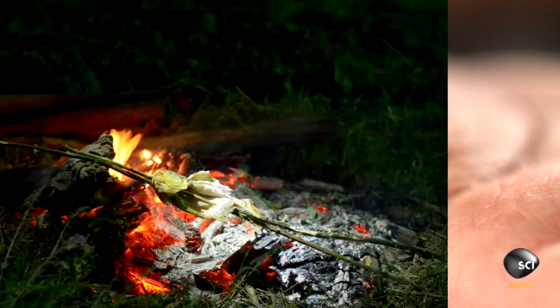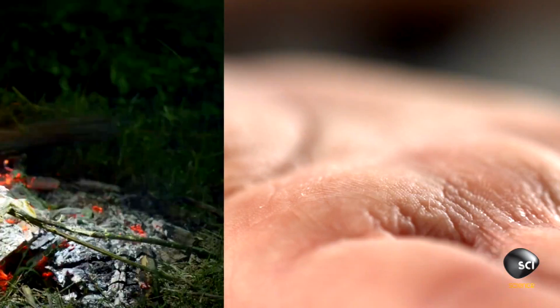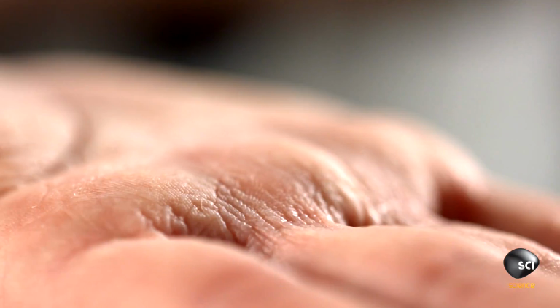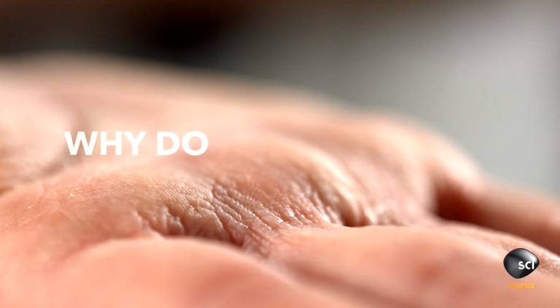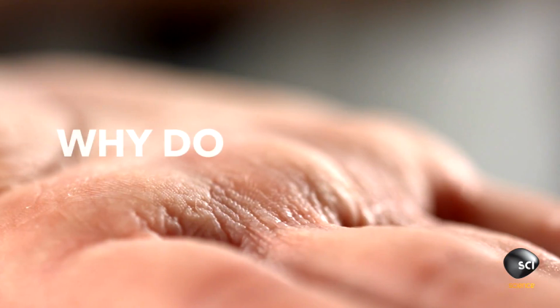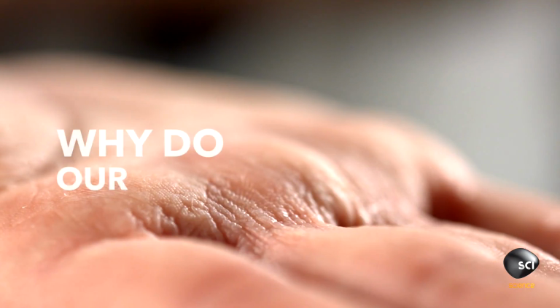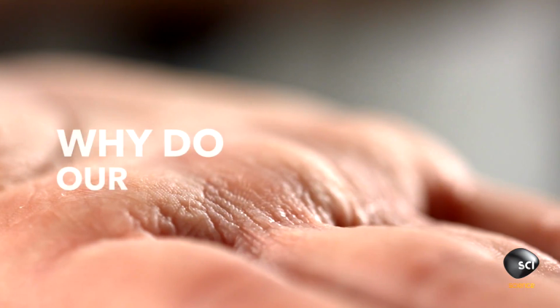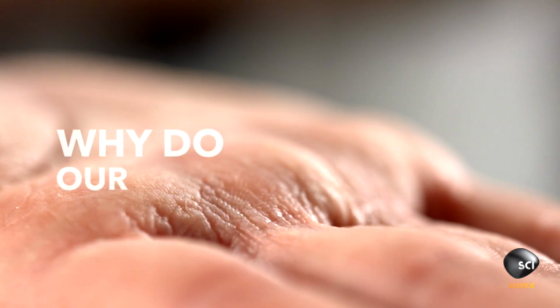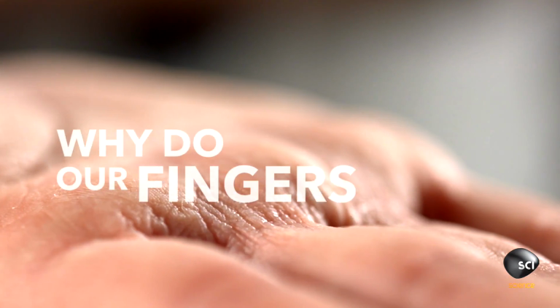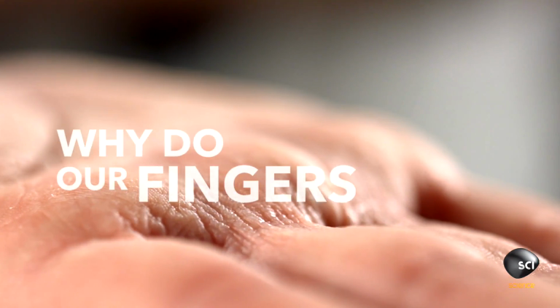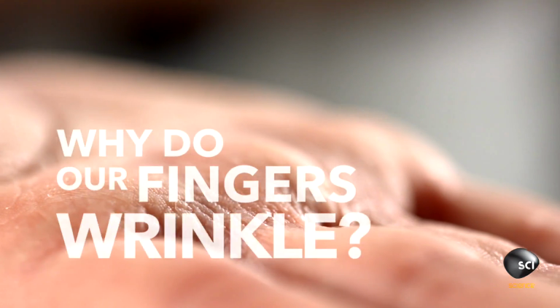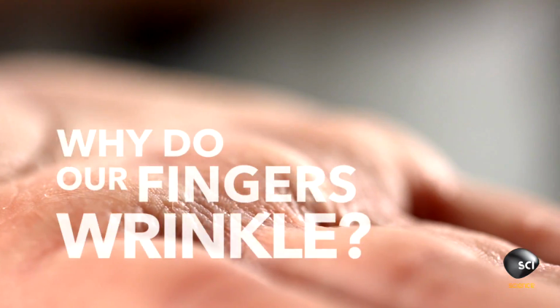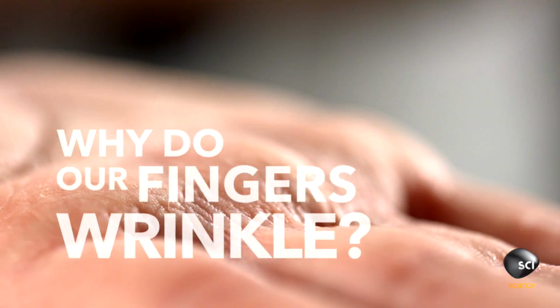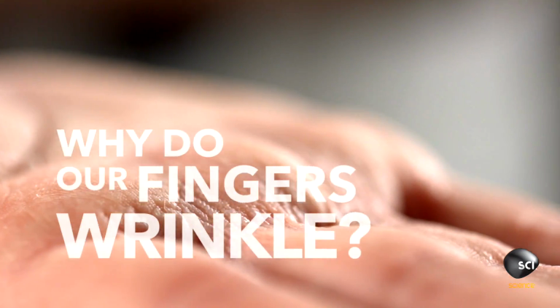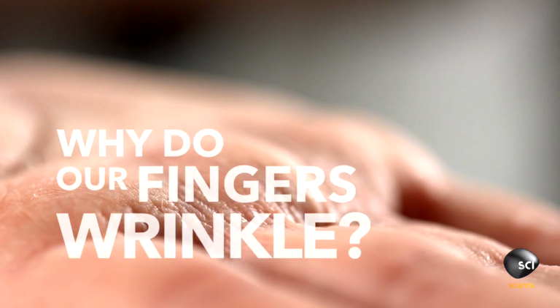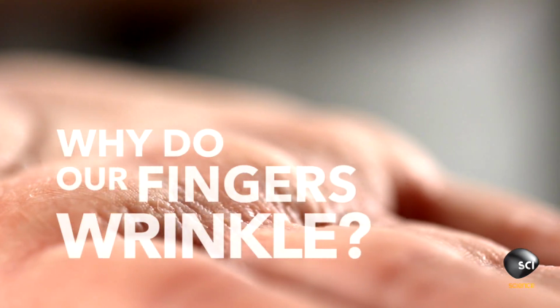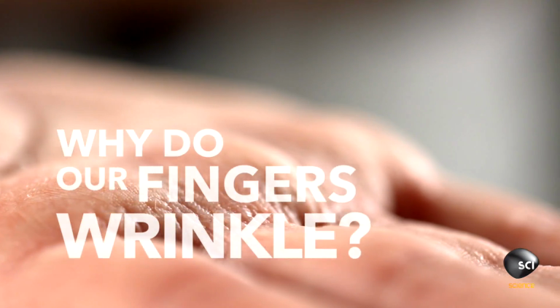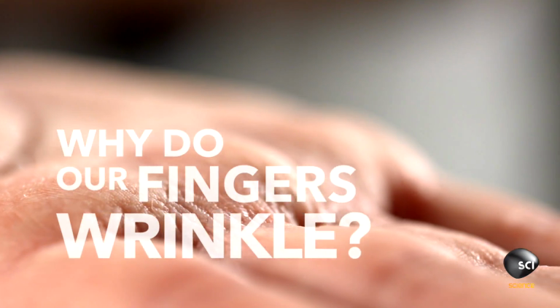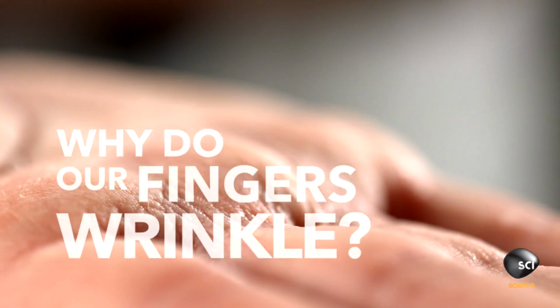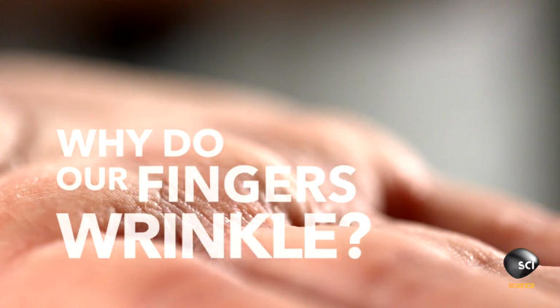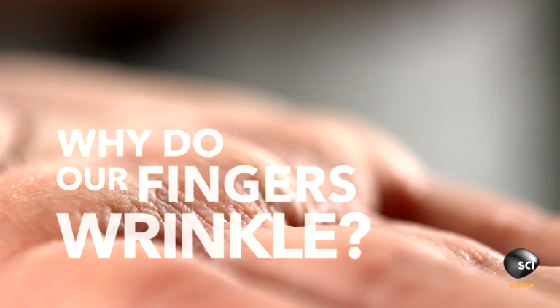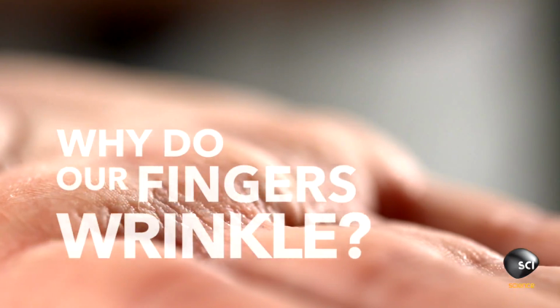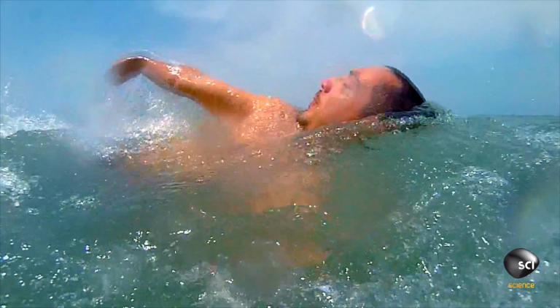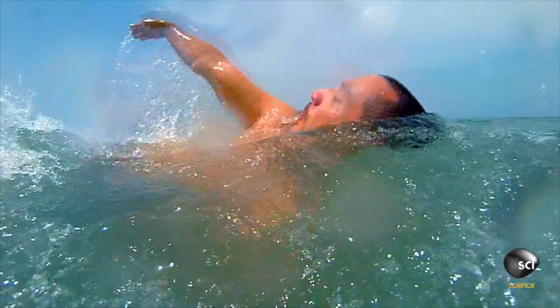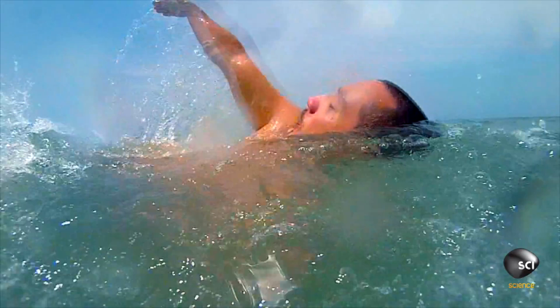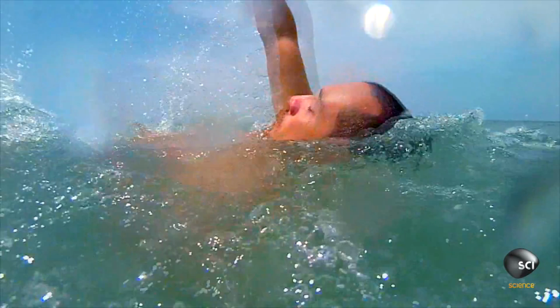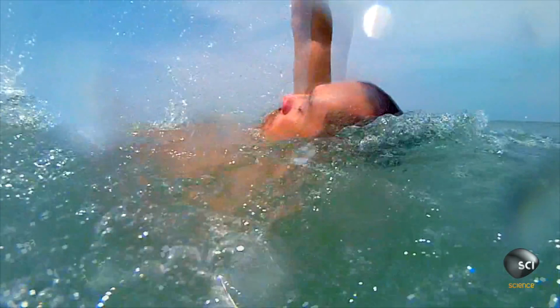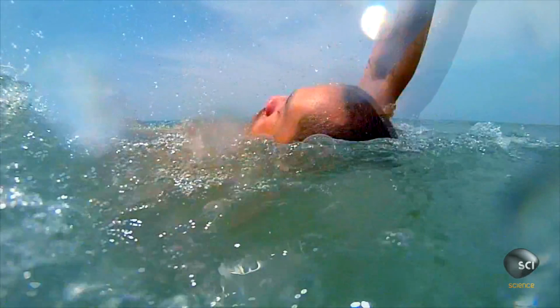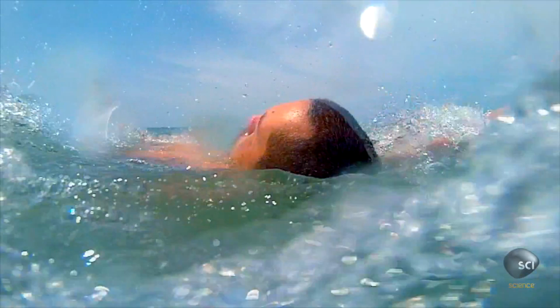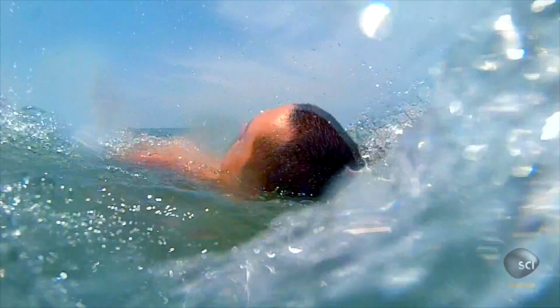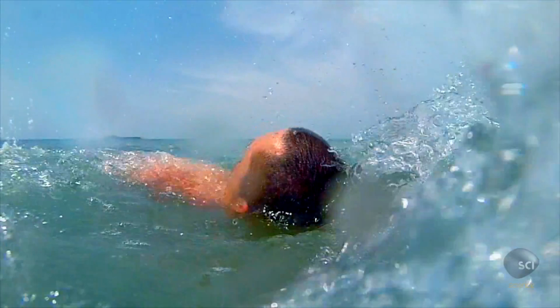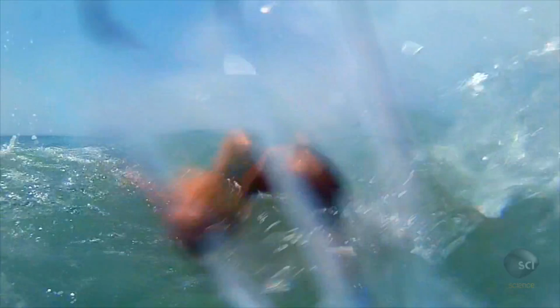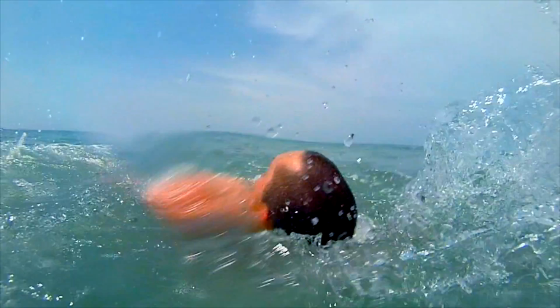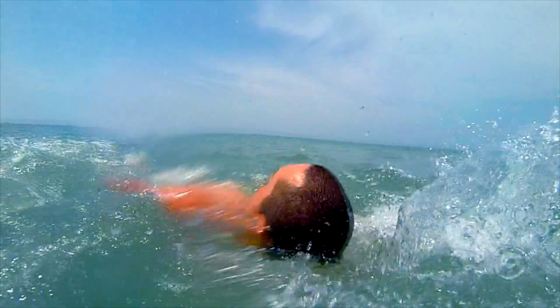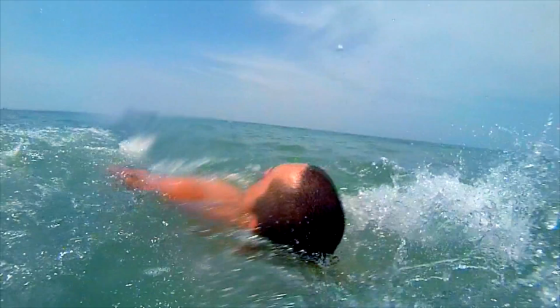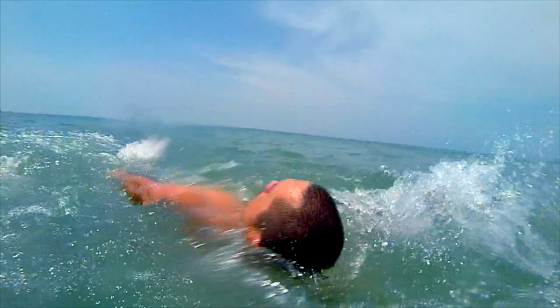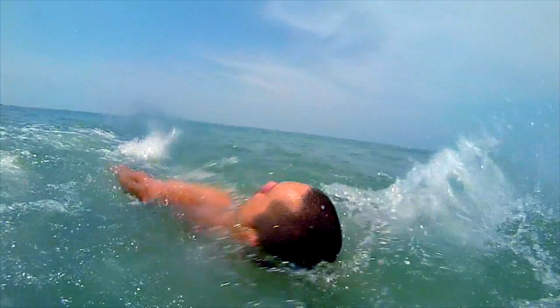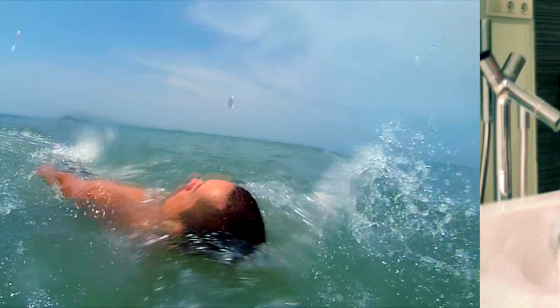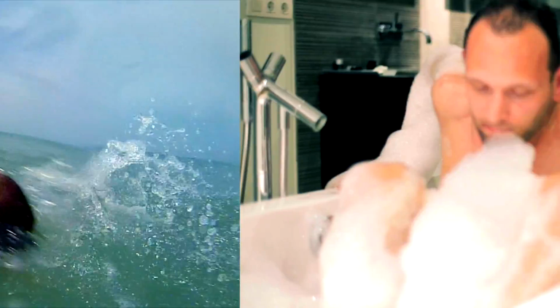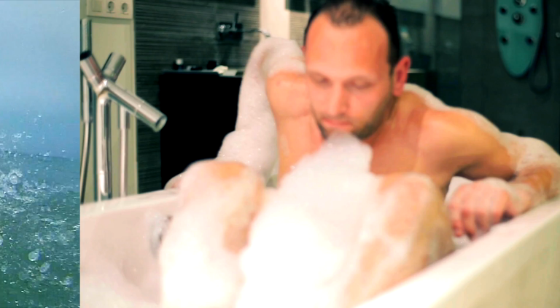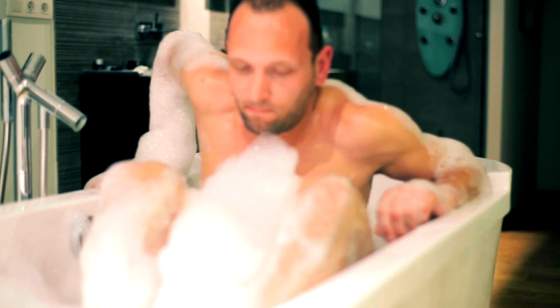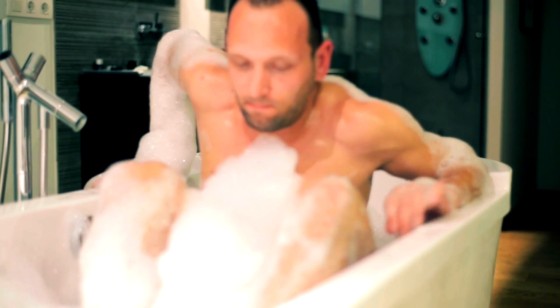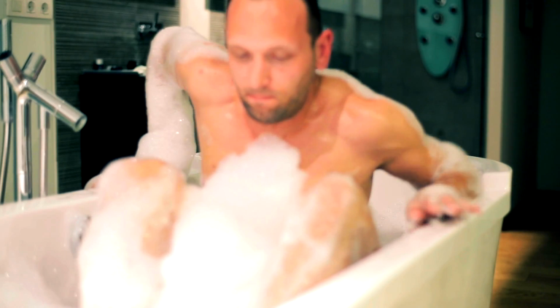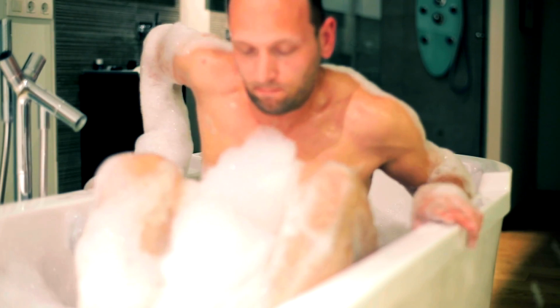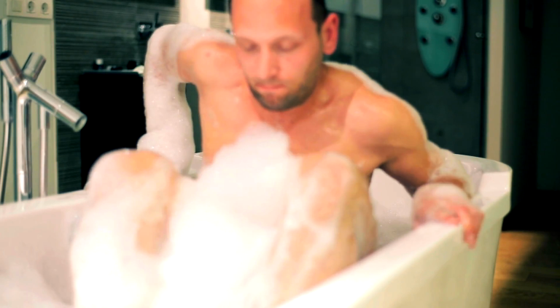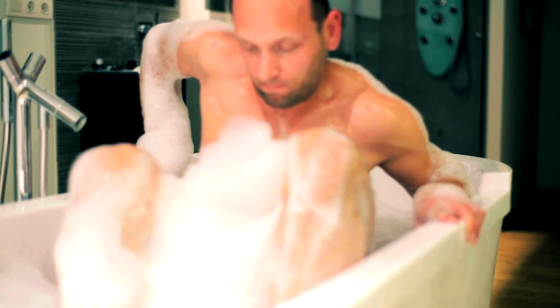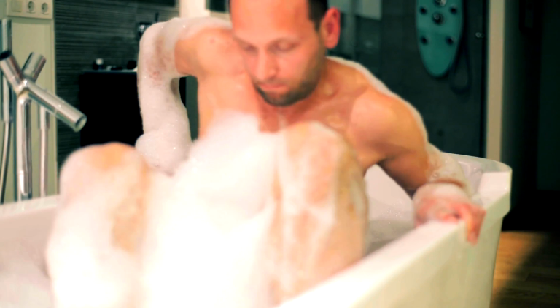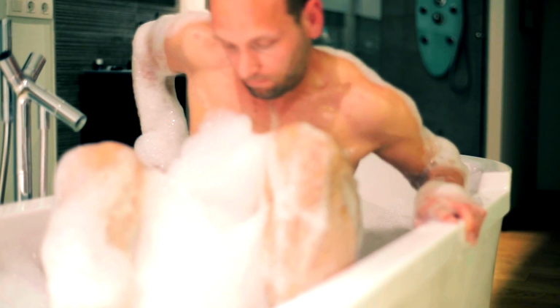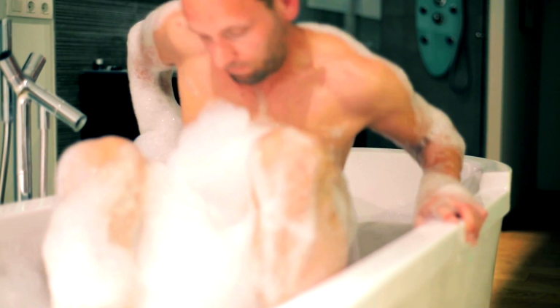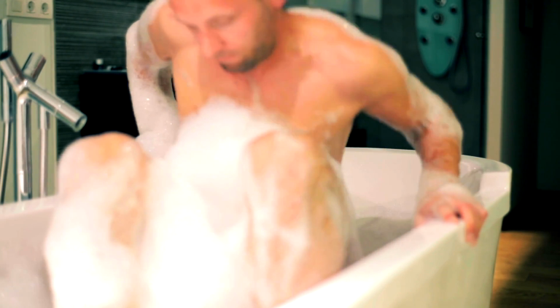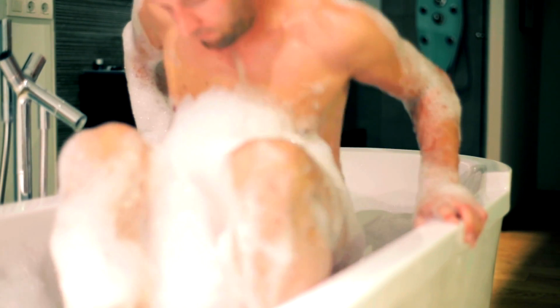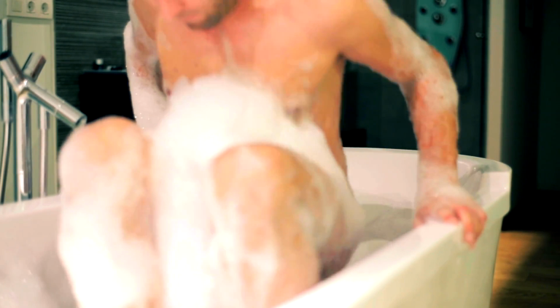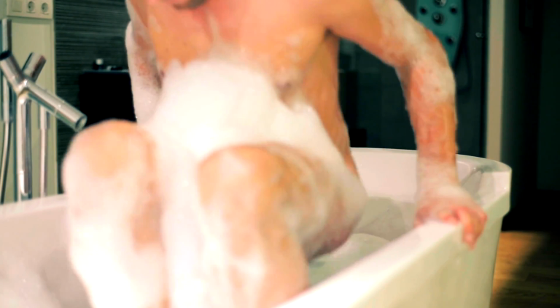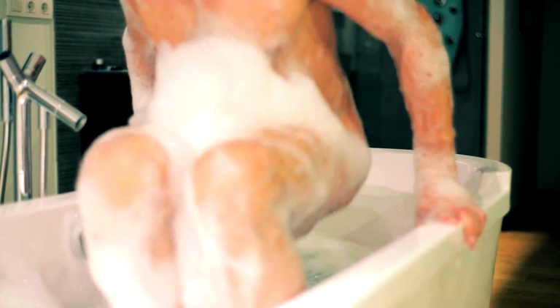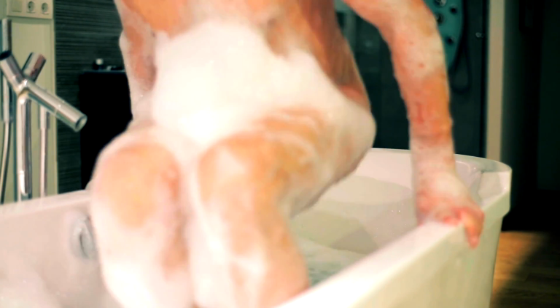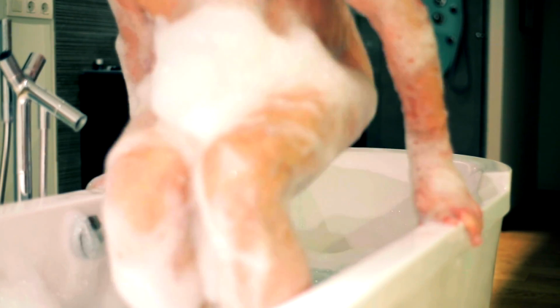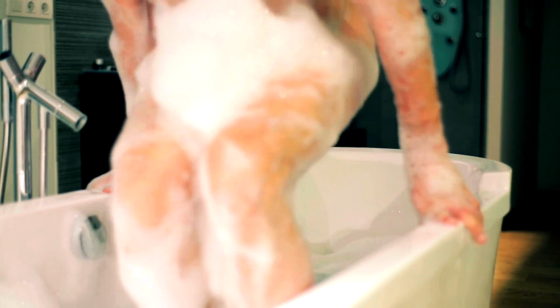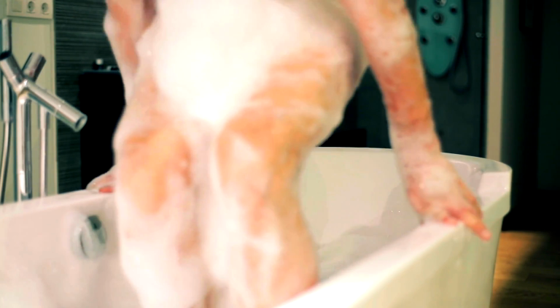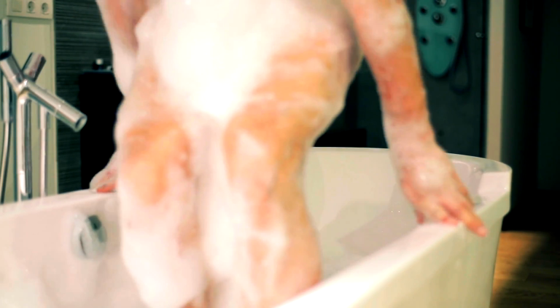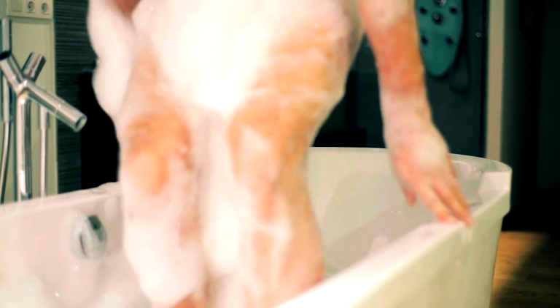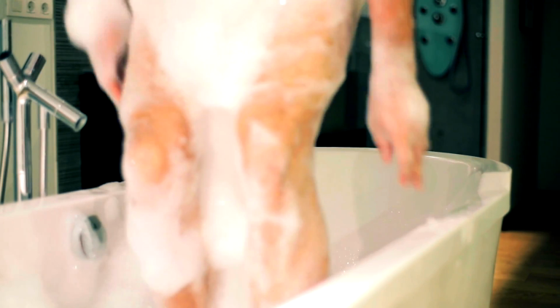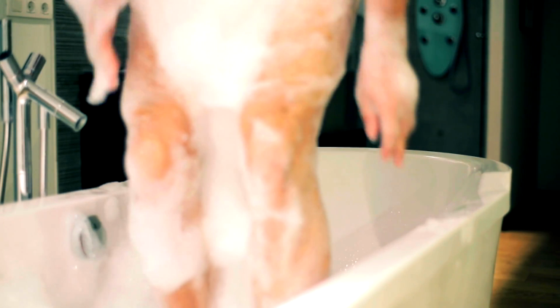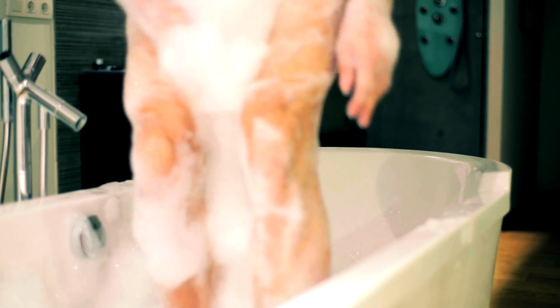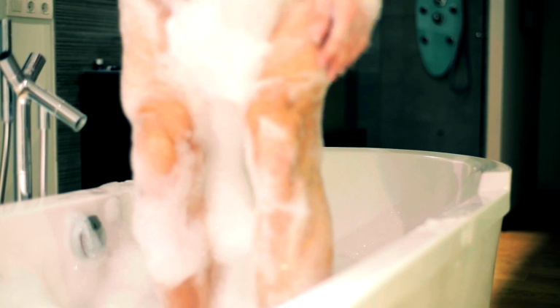So why do our fingers wrinkle today? It's no longer for survival, but it does make it a lot easier to get out of that tub.